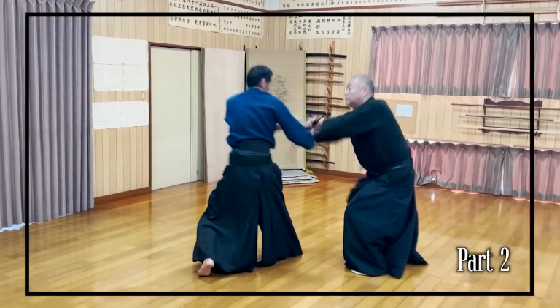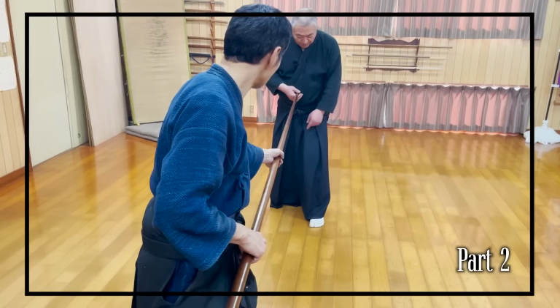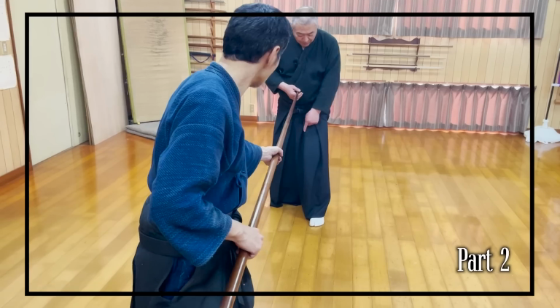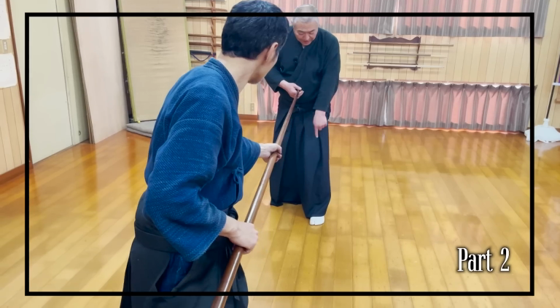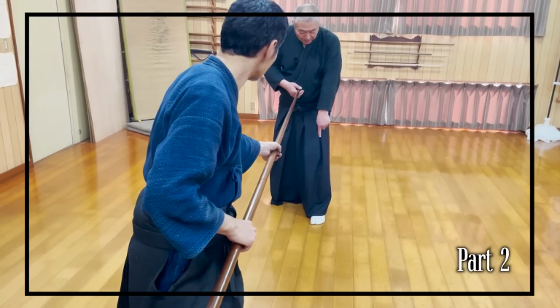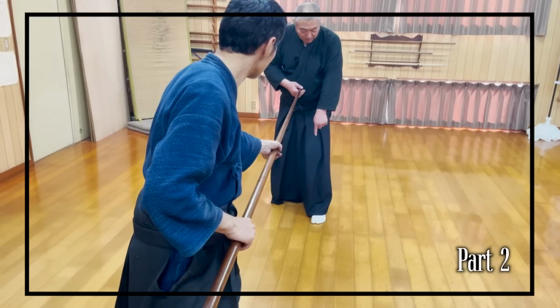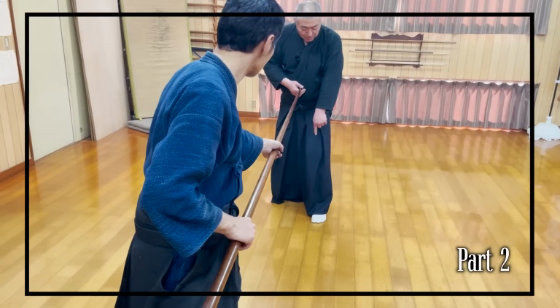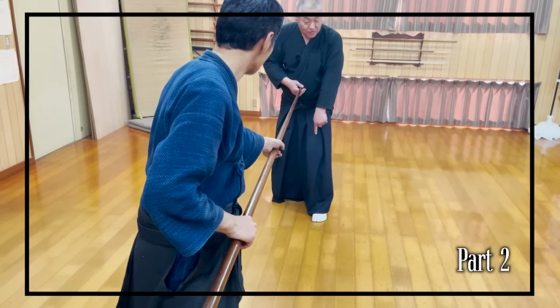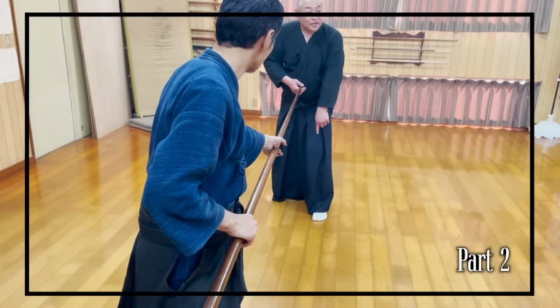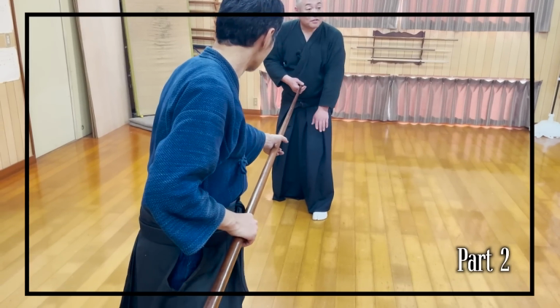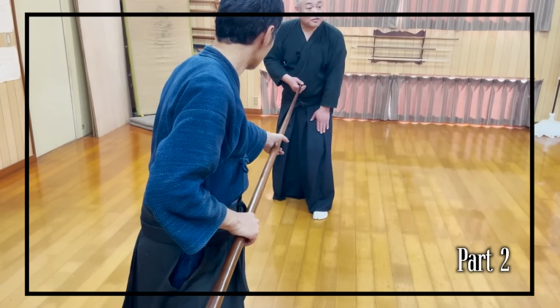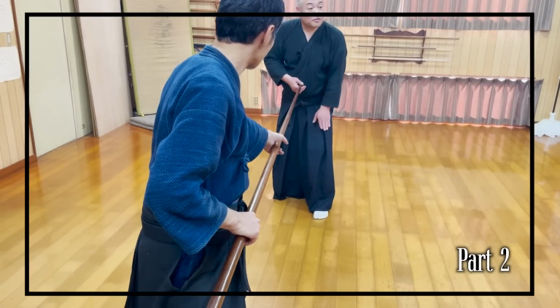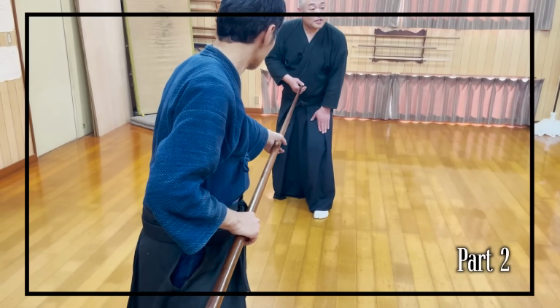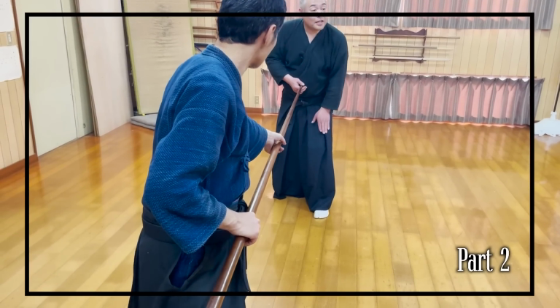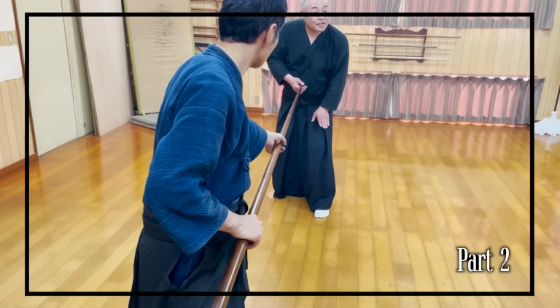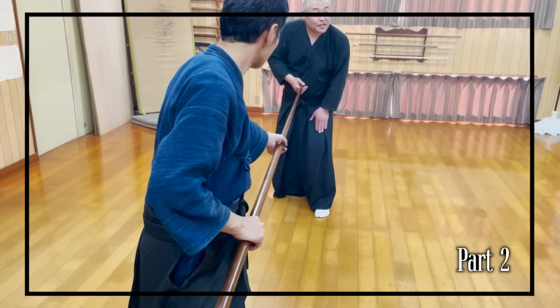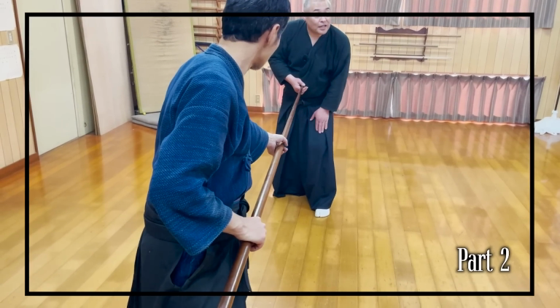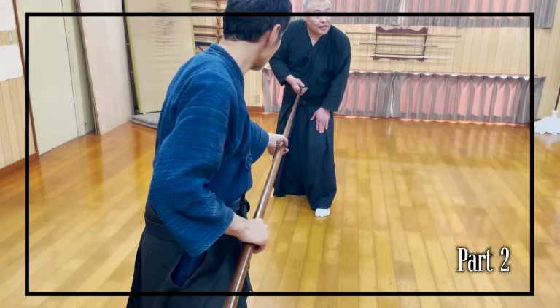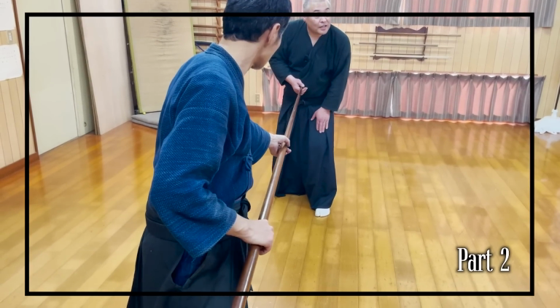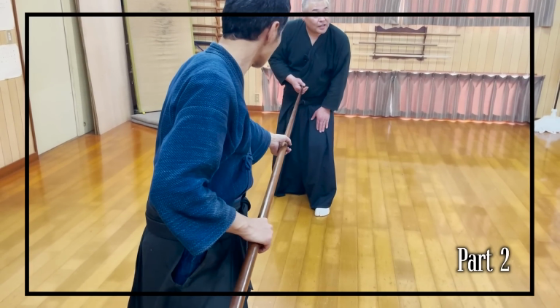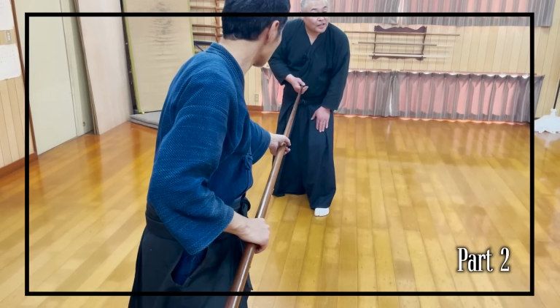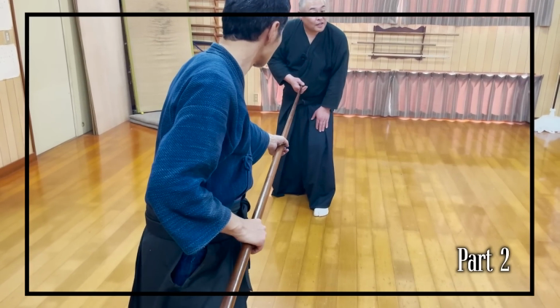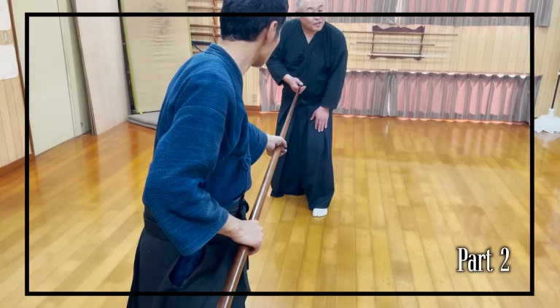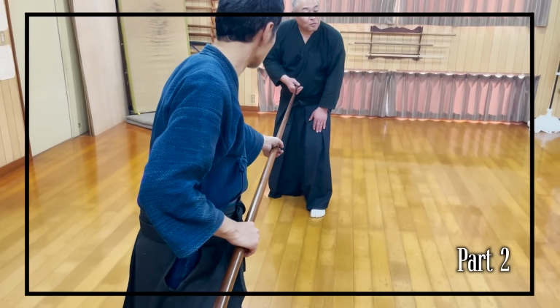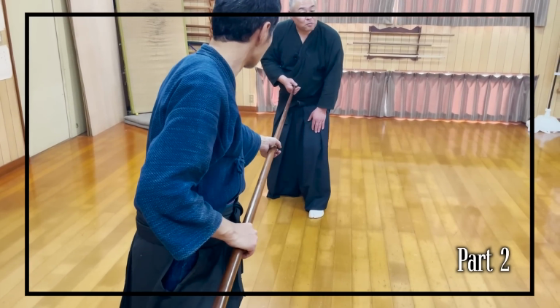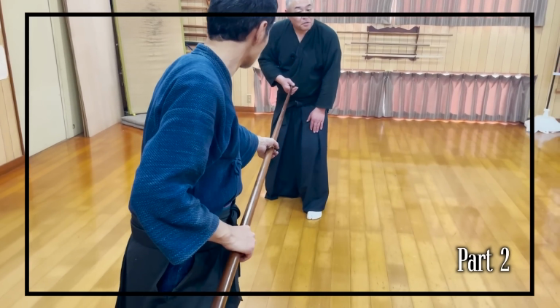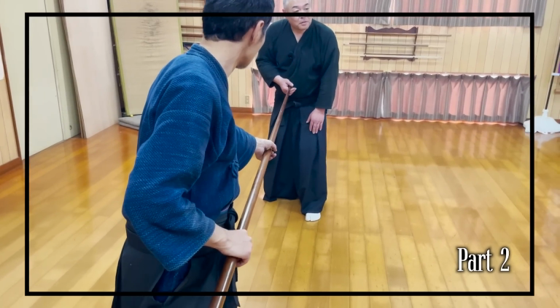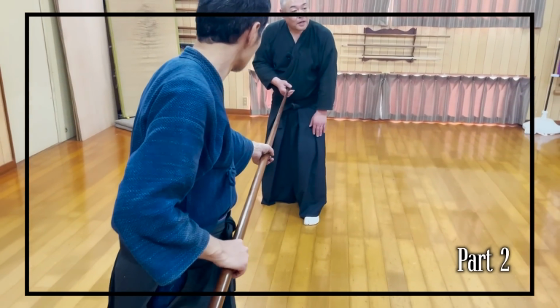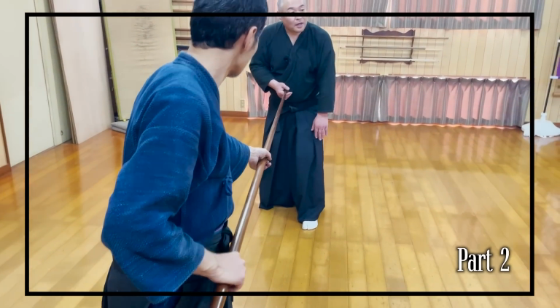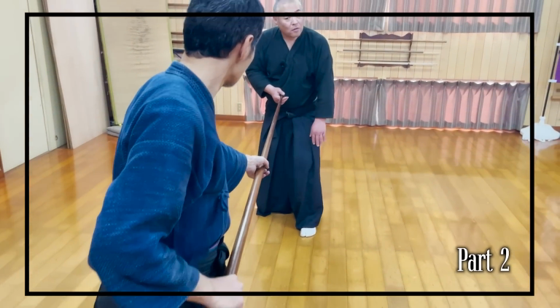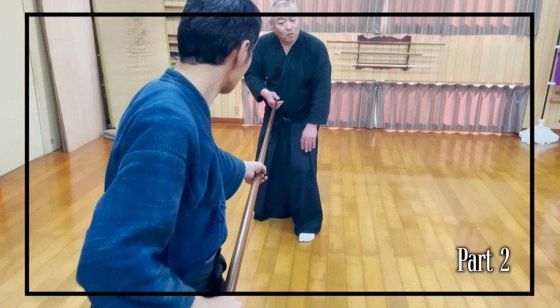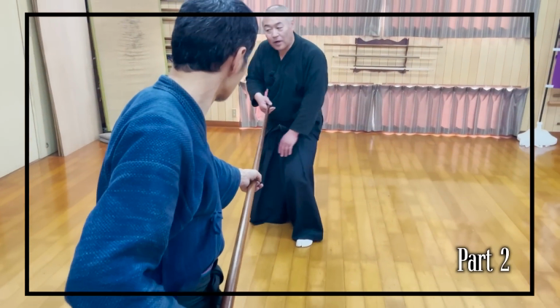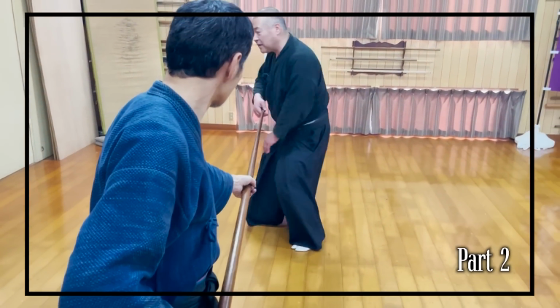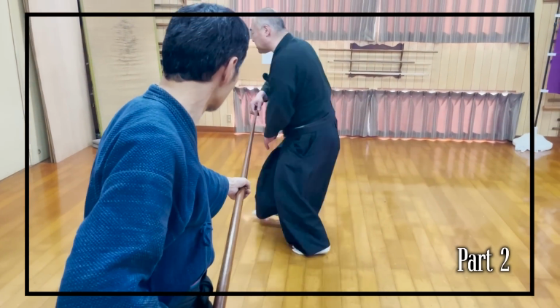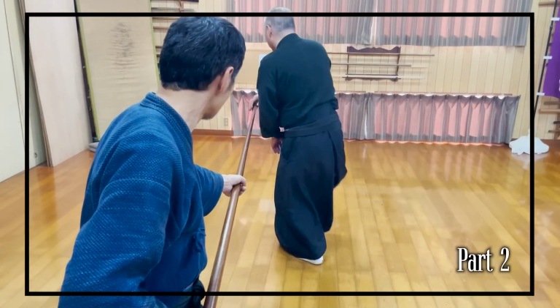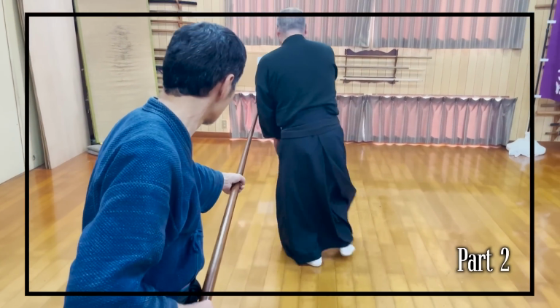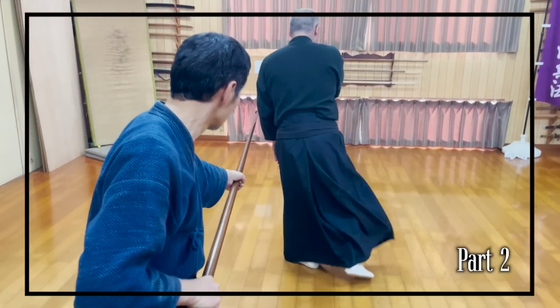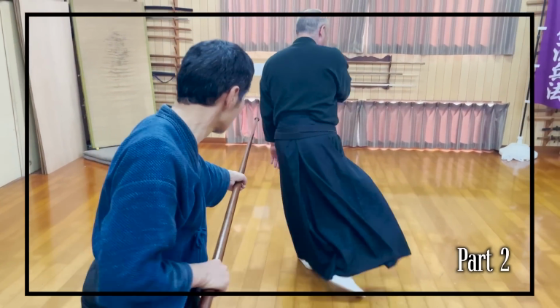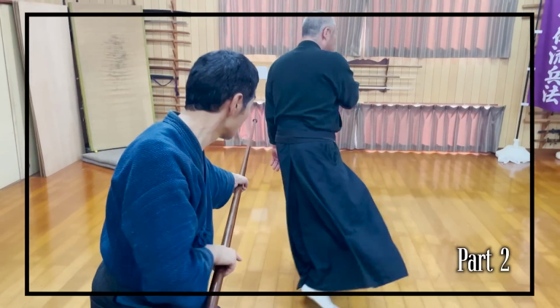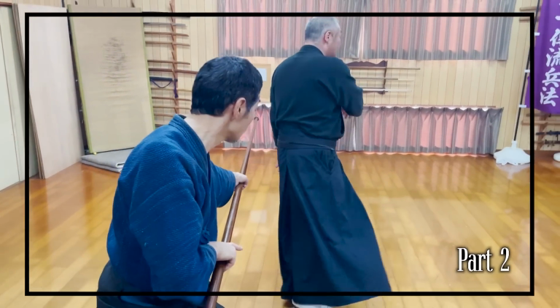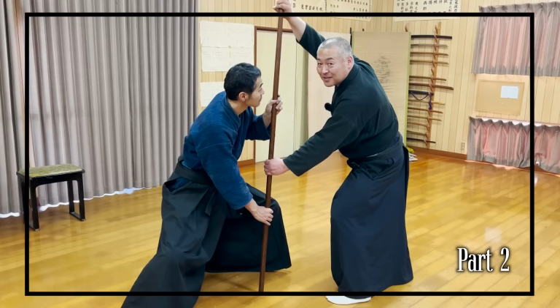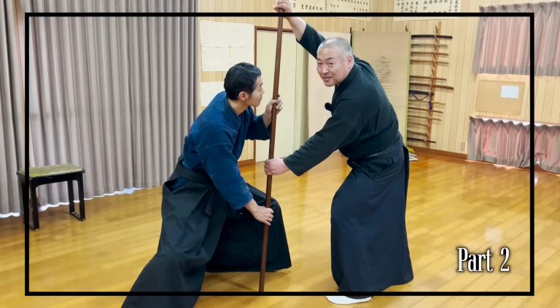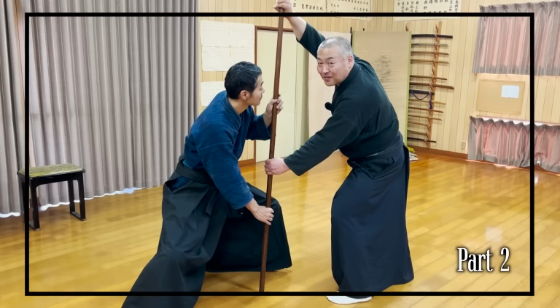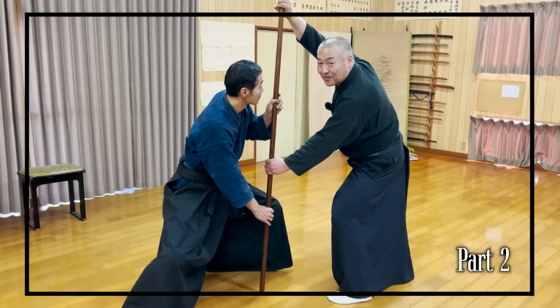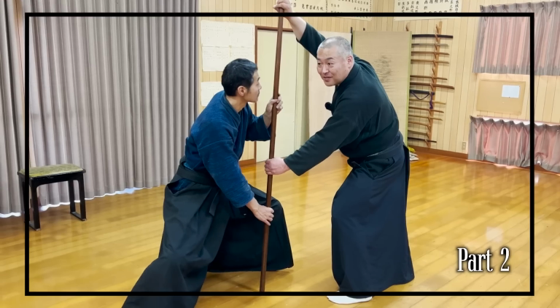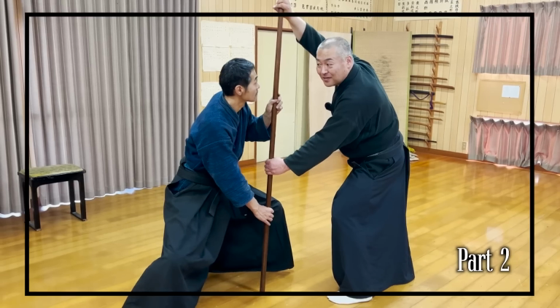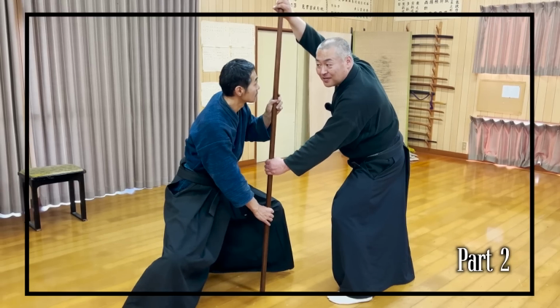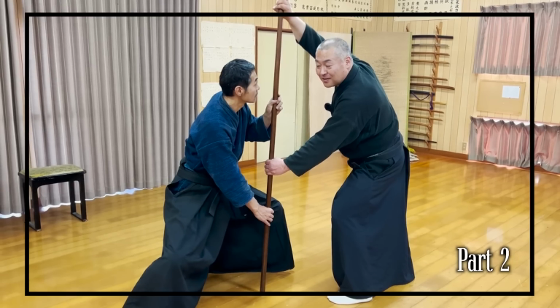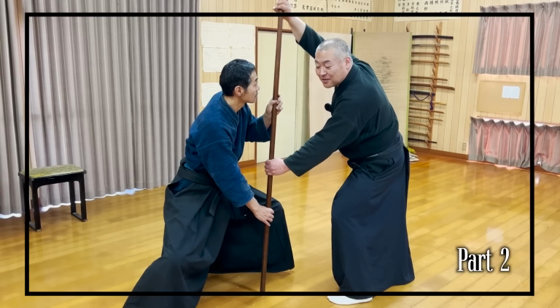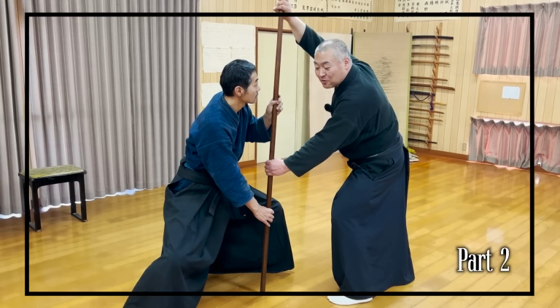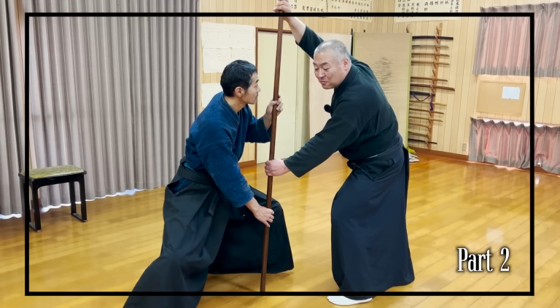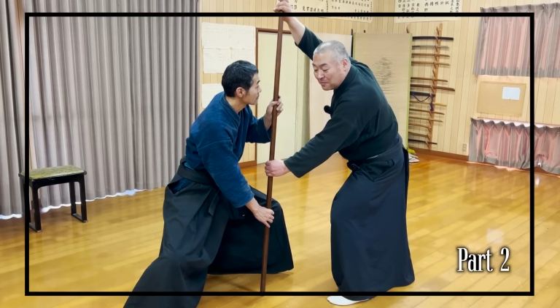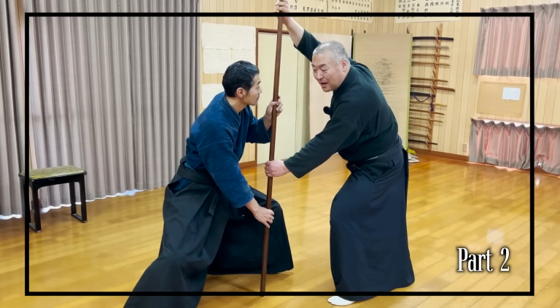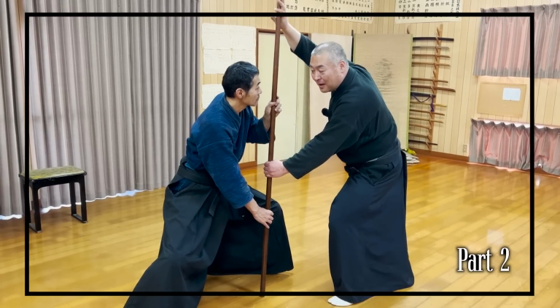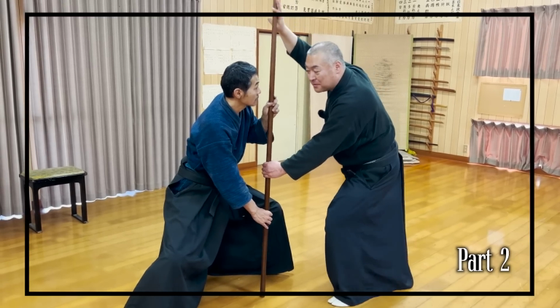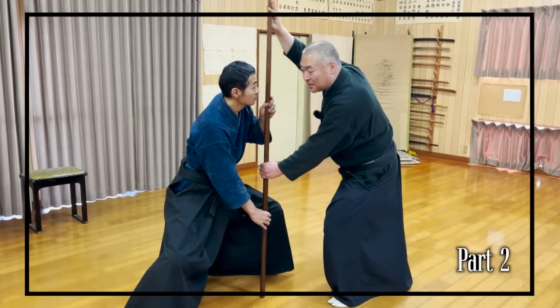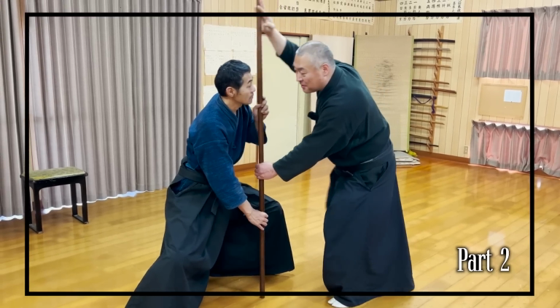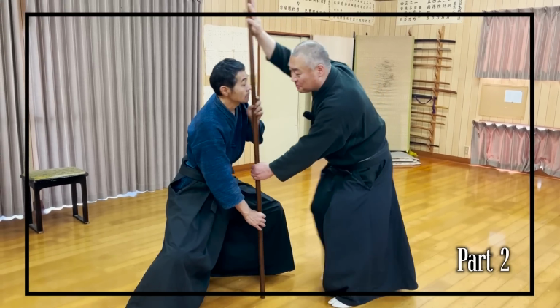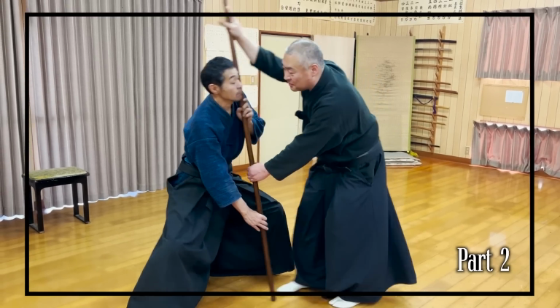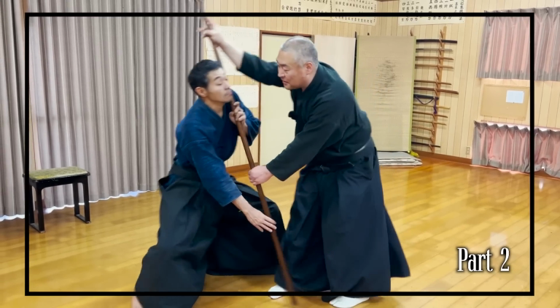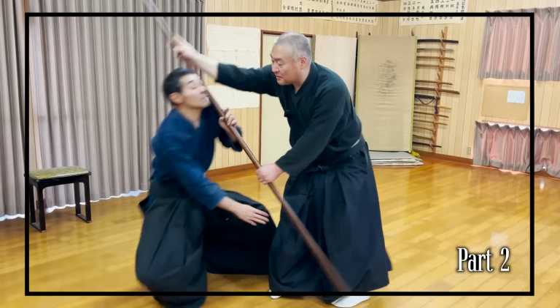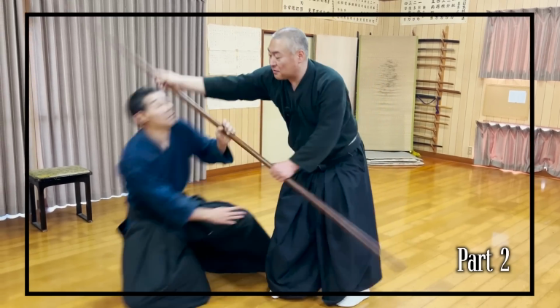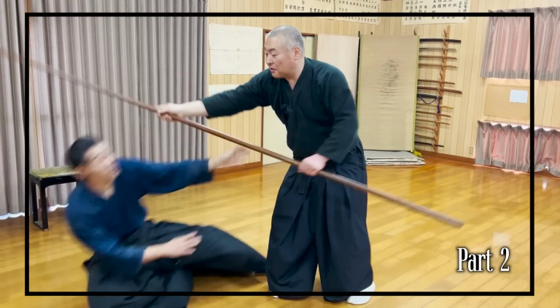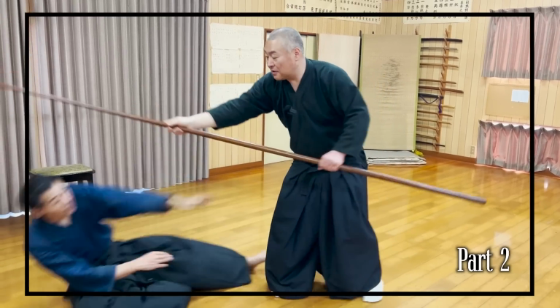In the final kata, he will even be fighting against a spear with open hands, so watch till the end to learn more about it.